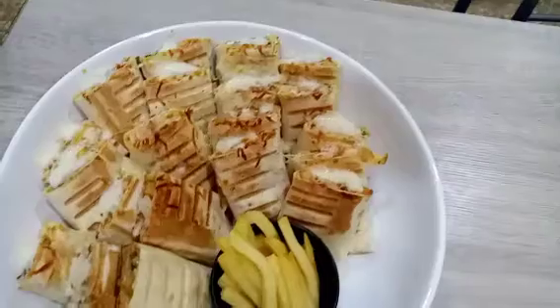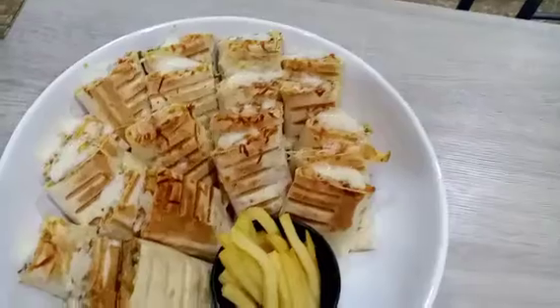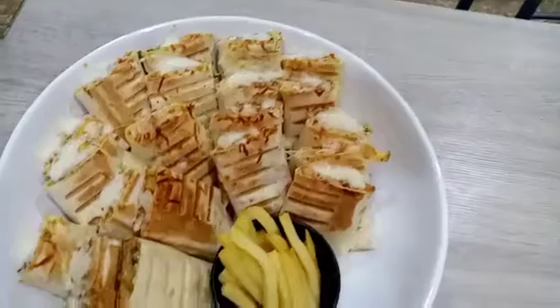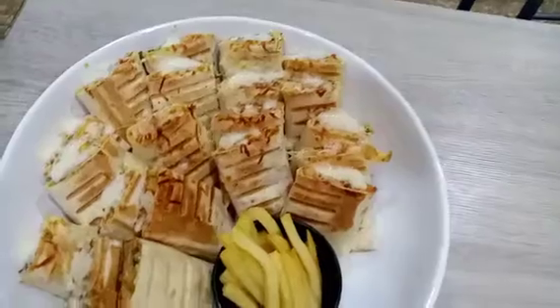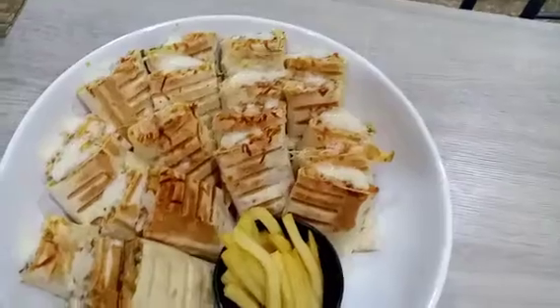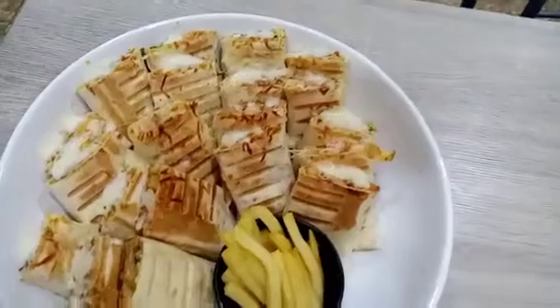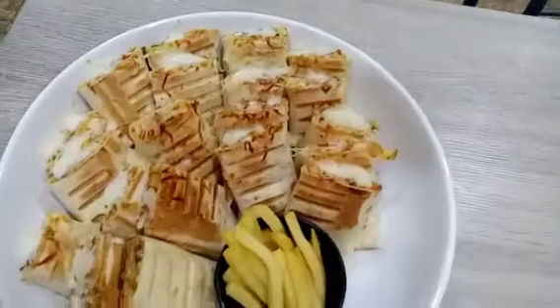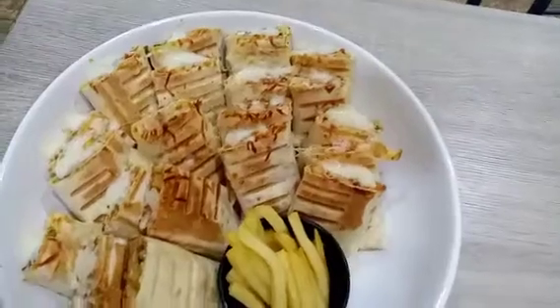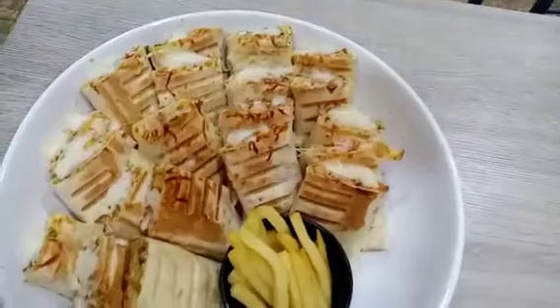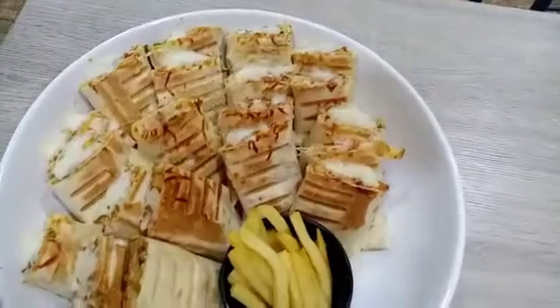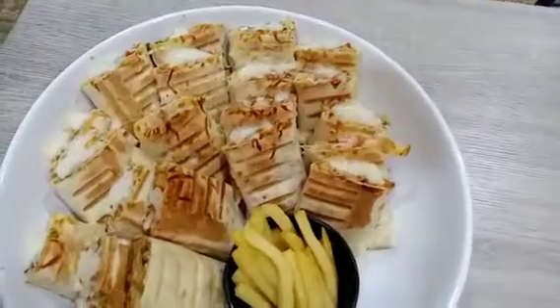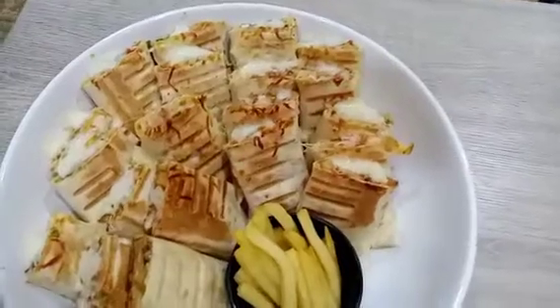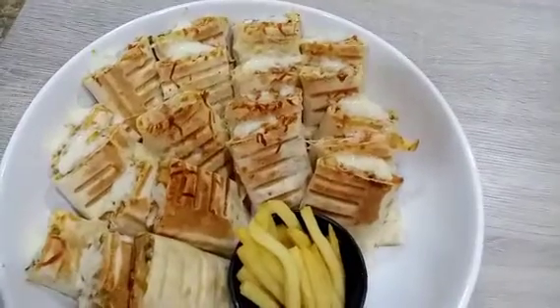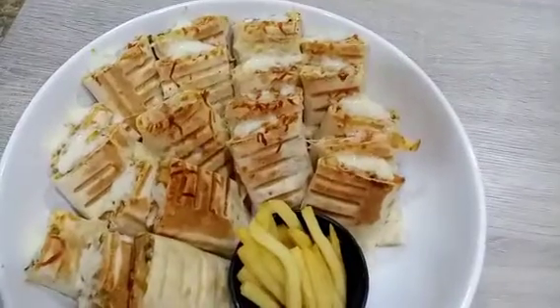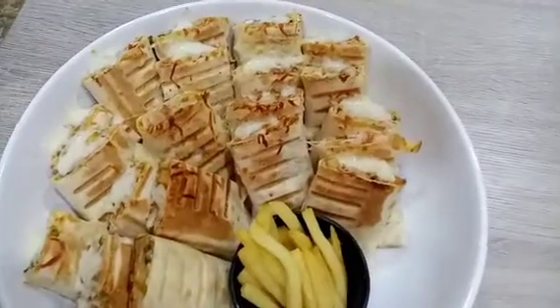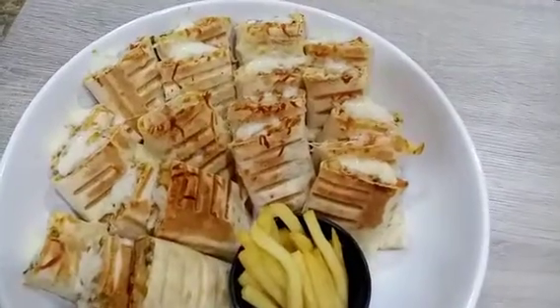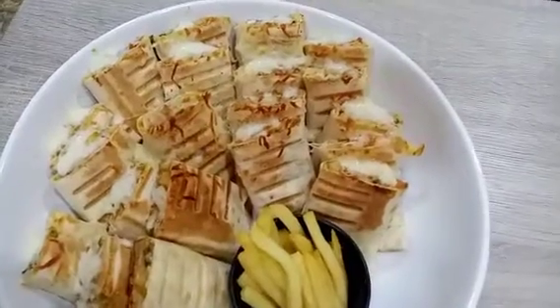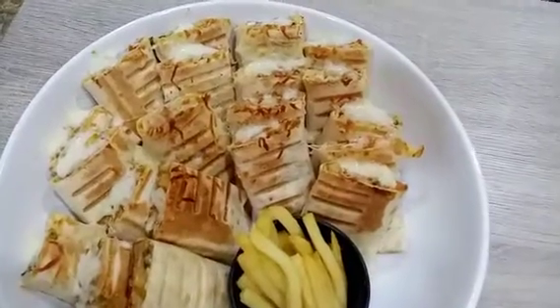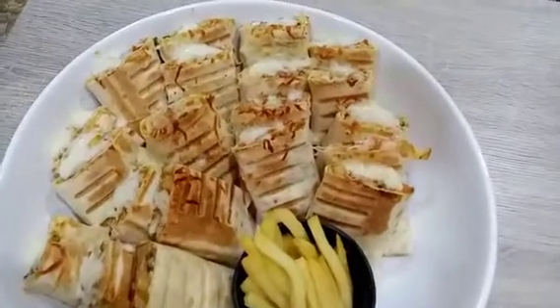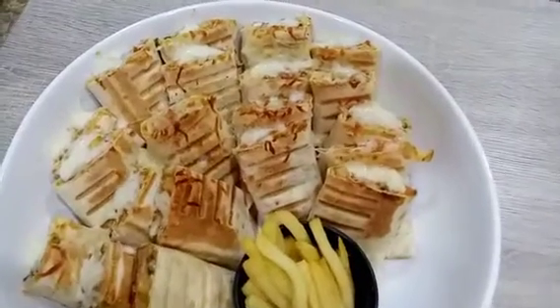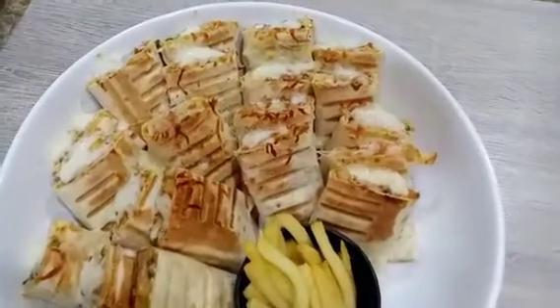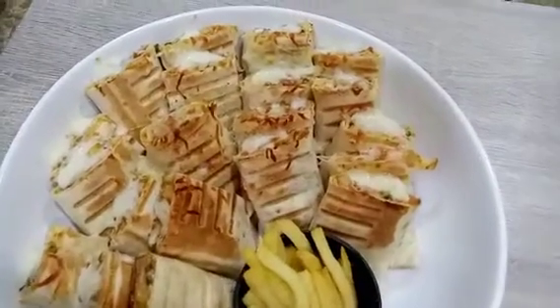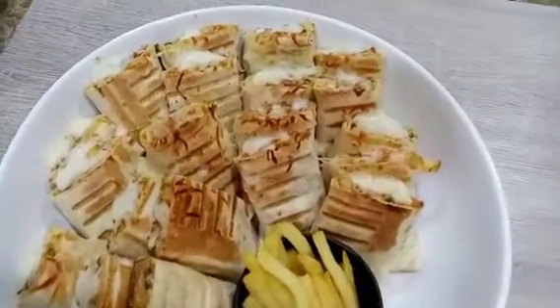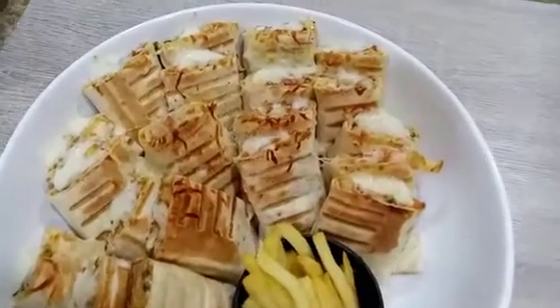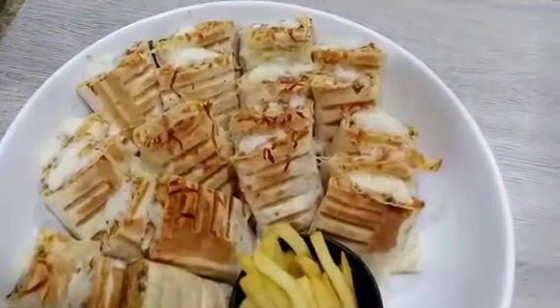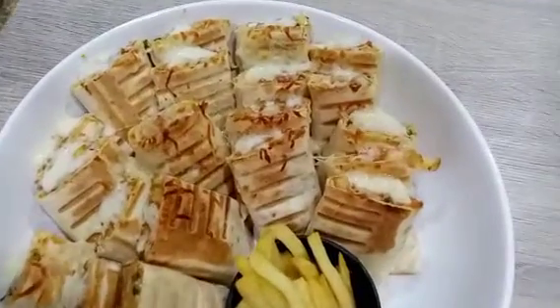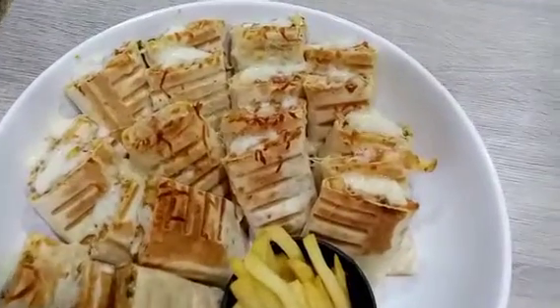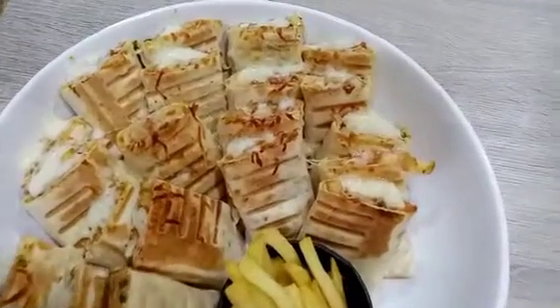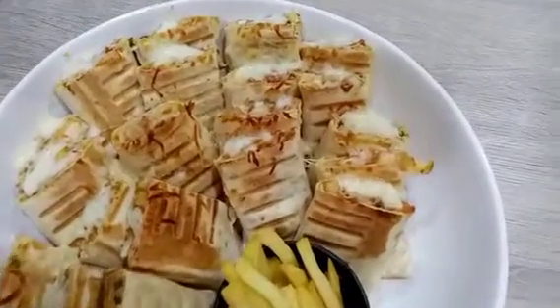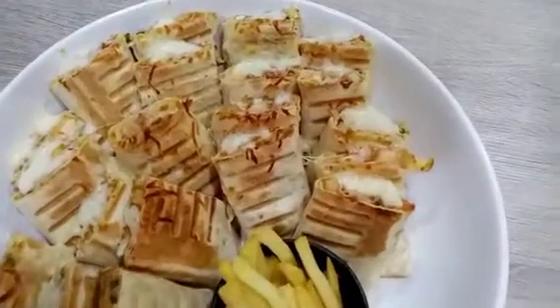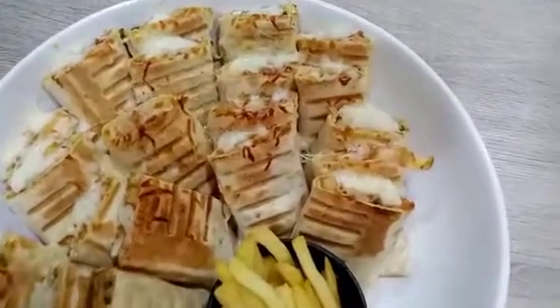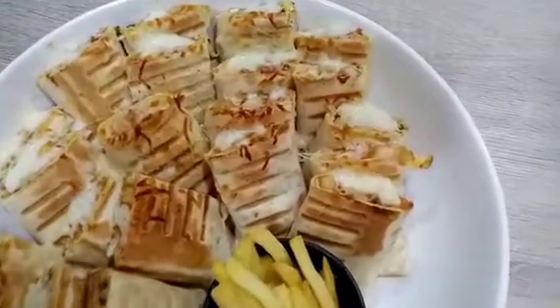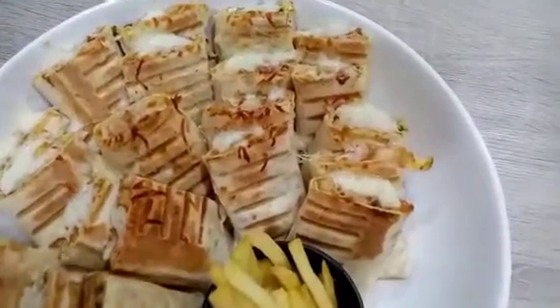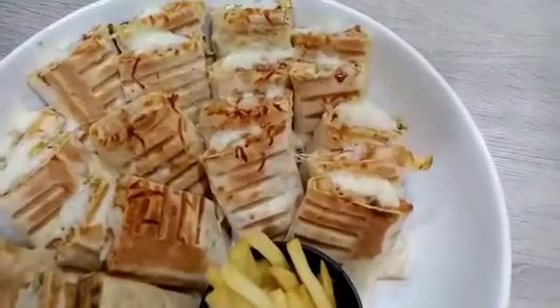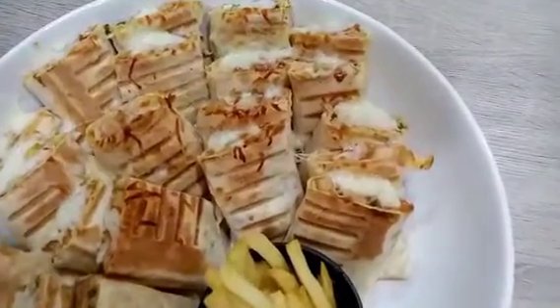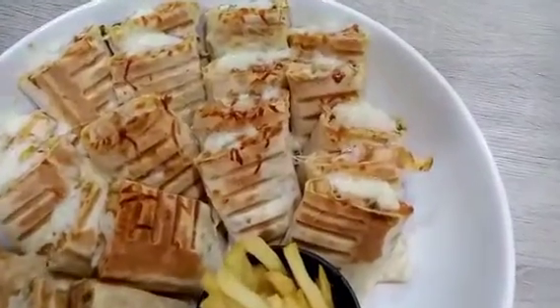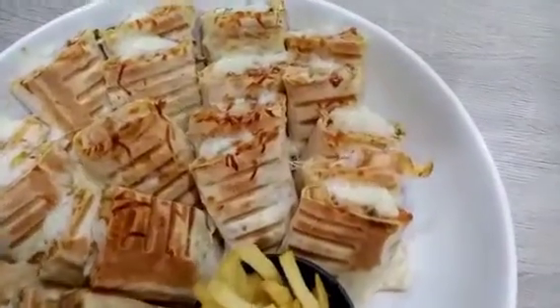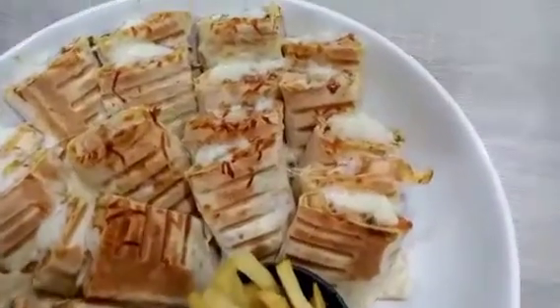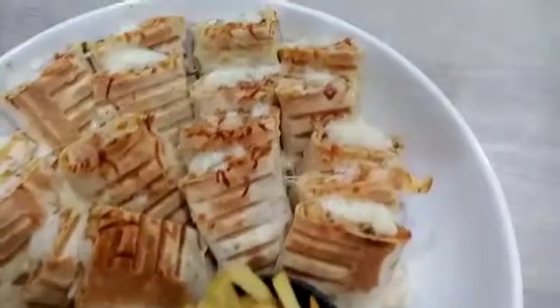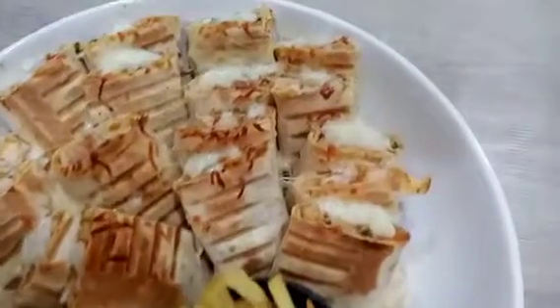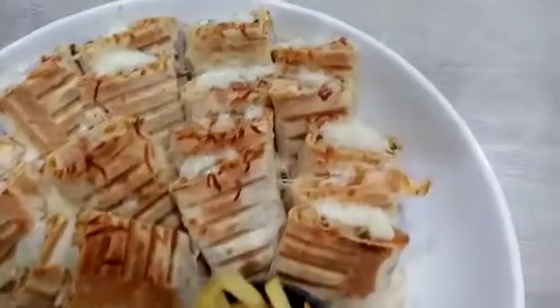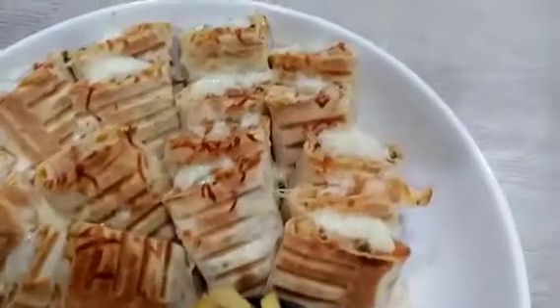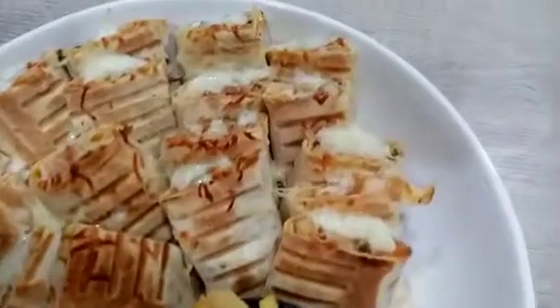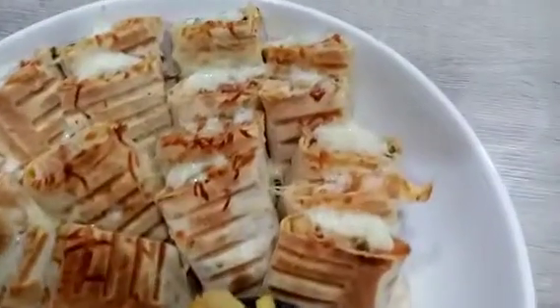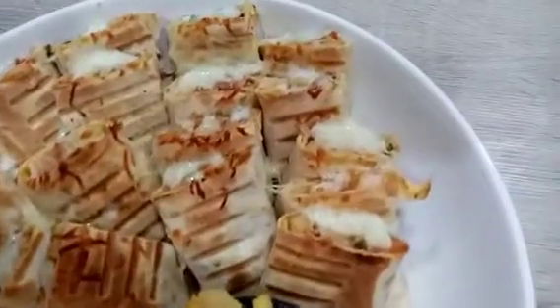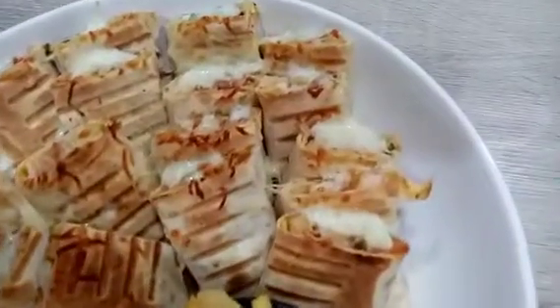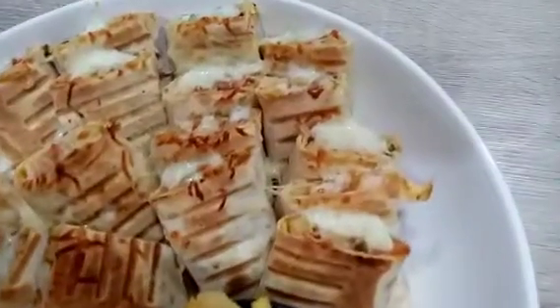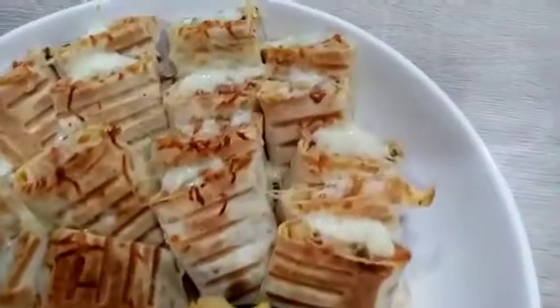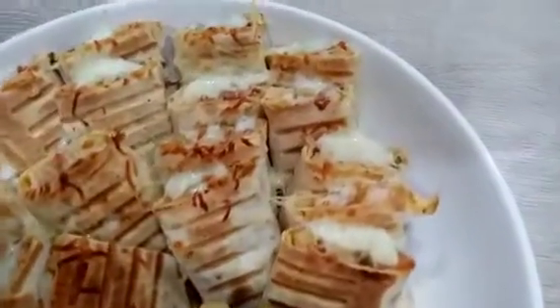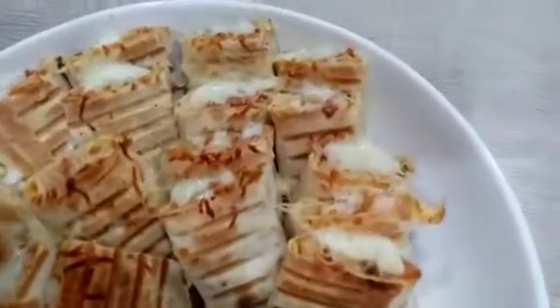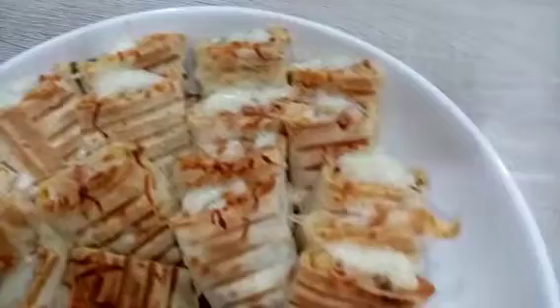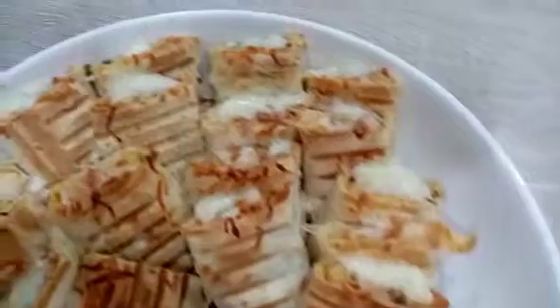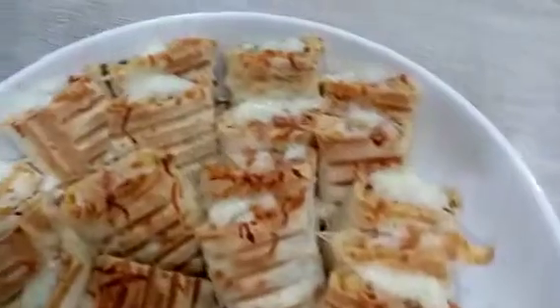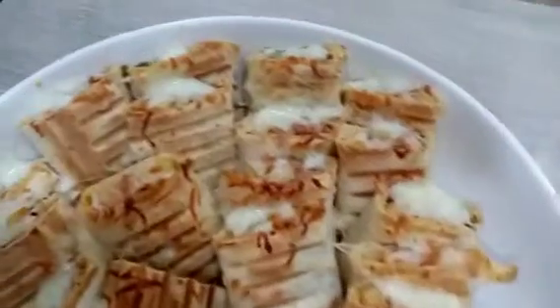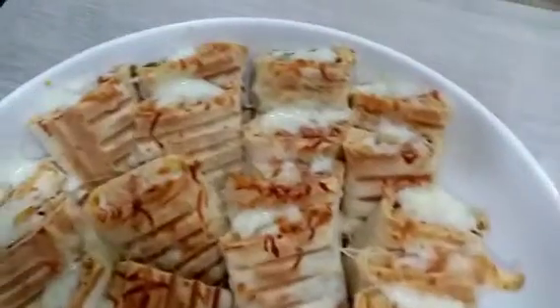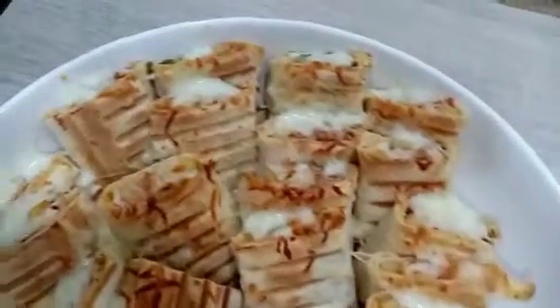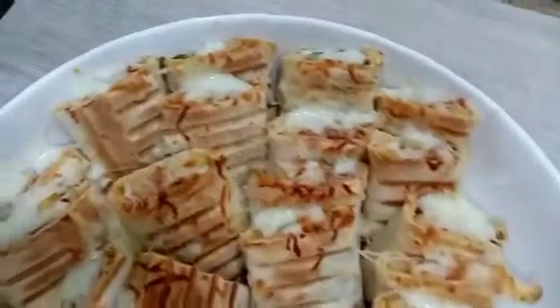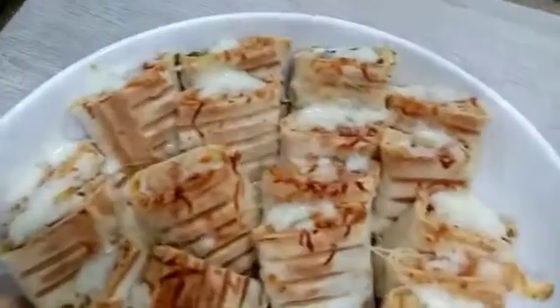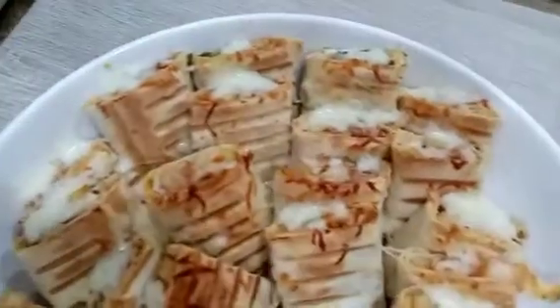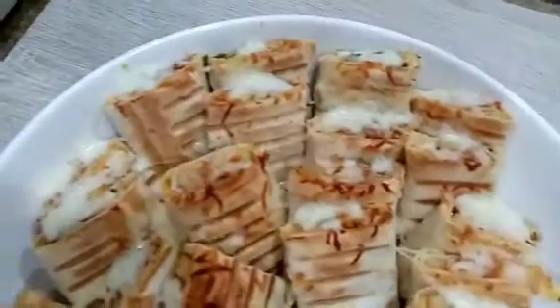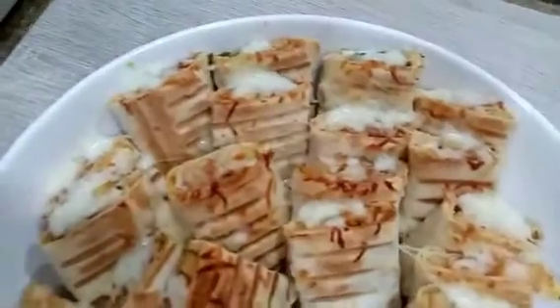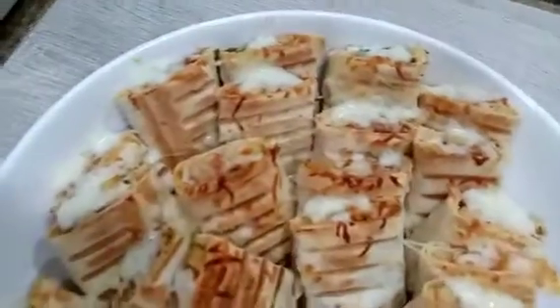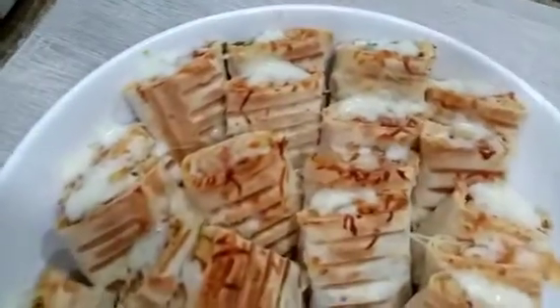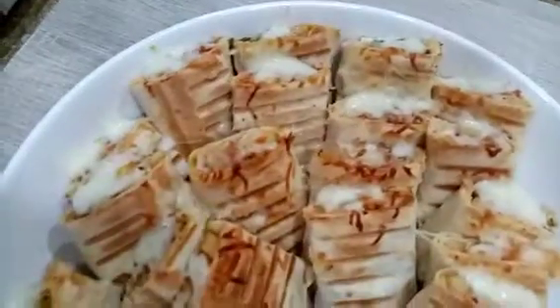Here we go. It's a great place to be here. Where are we?